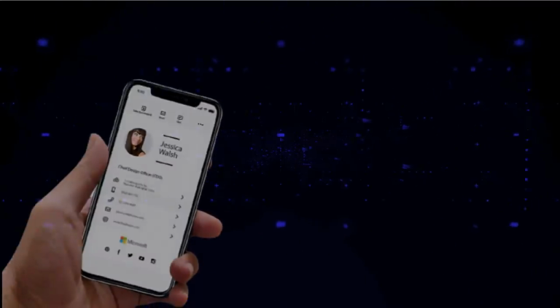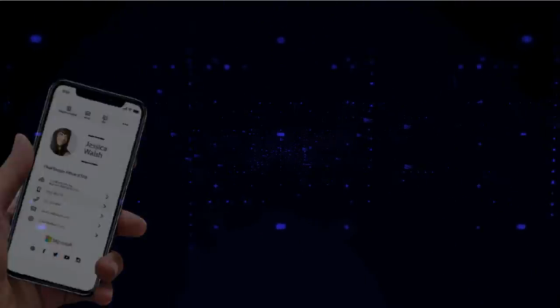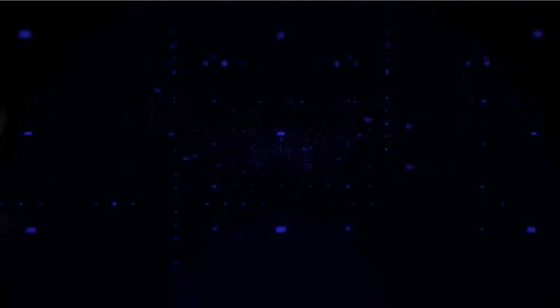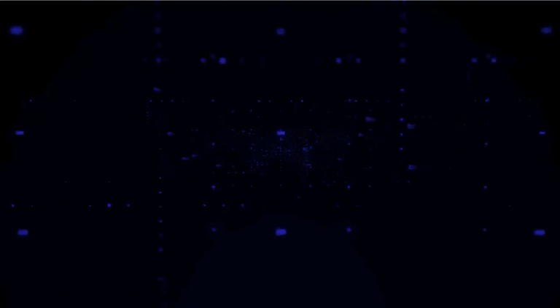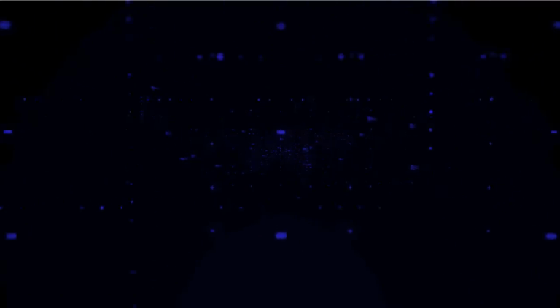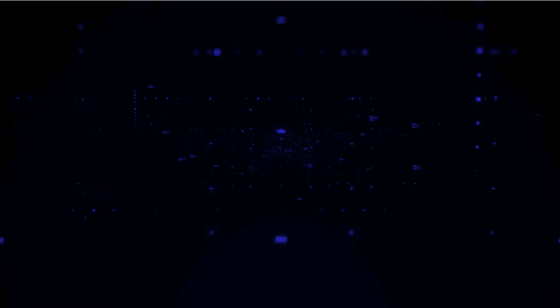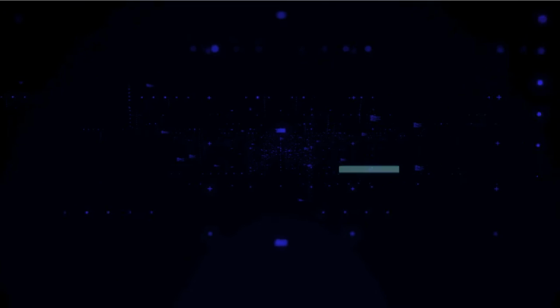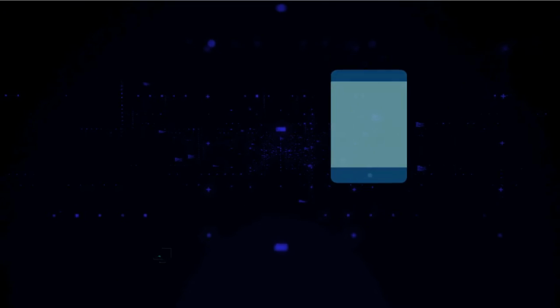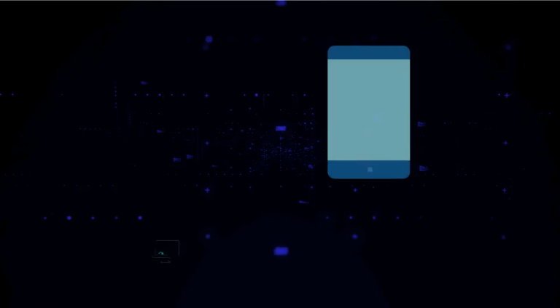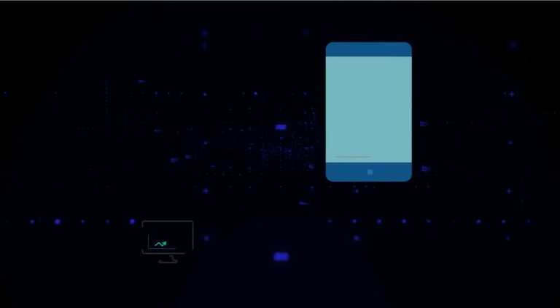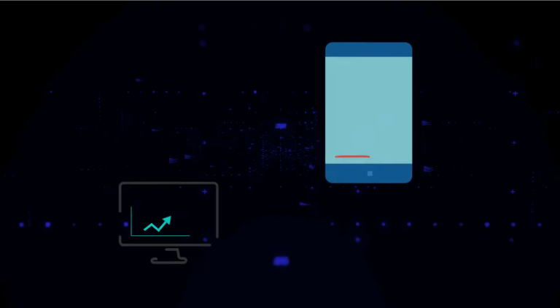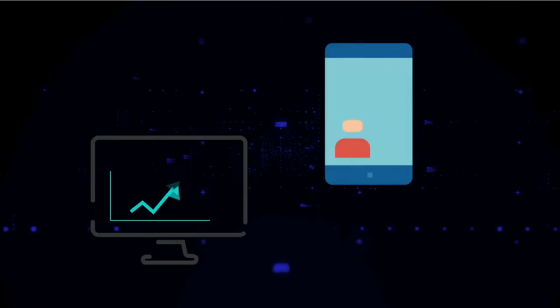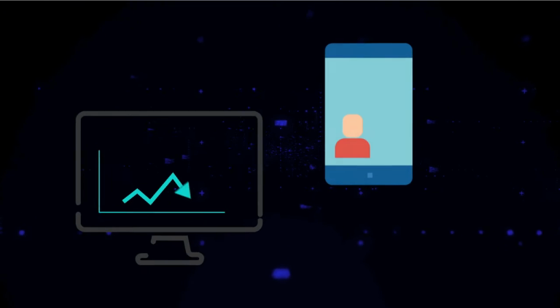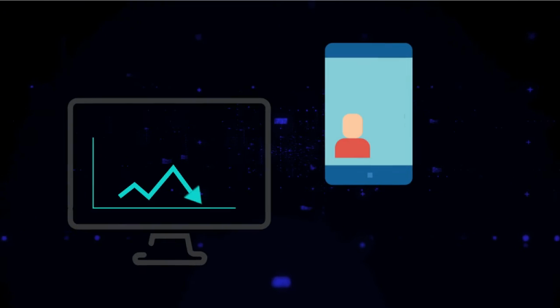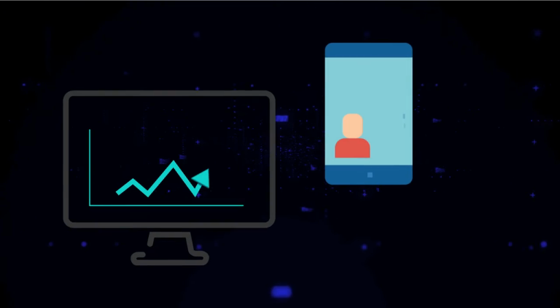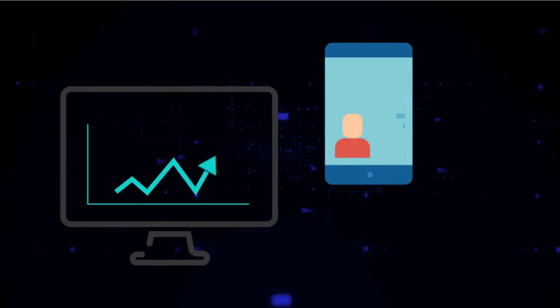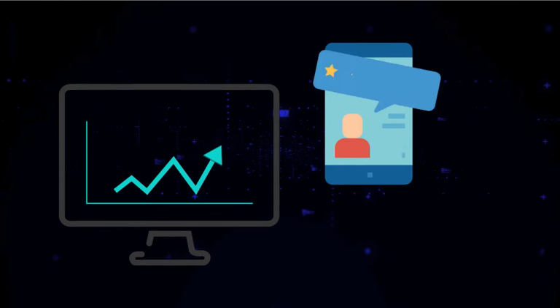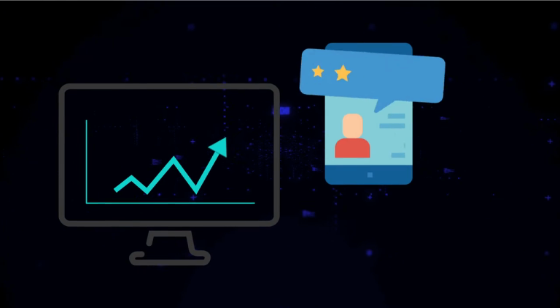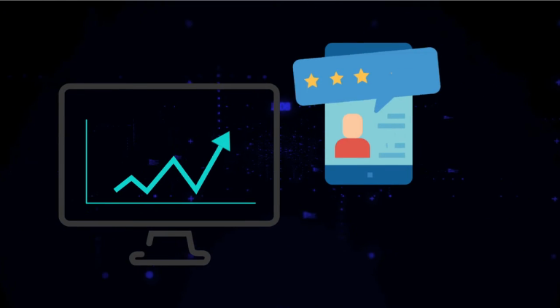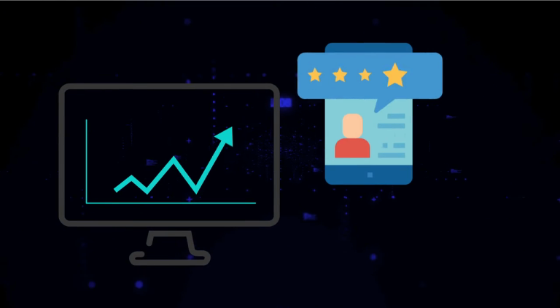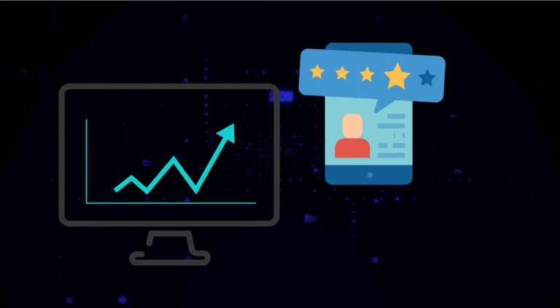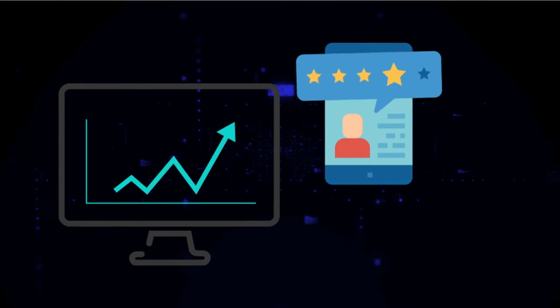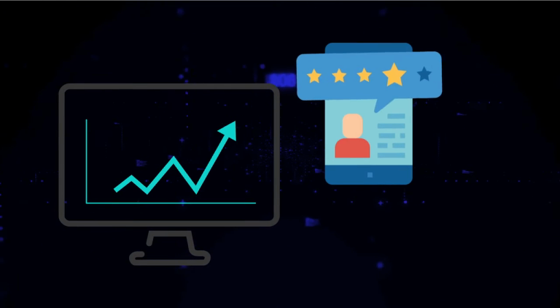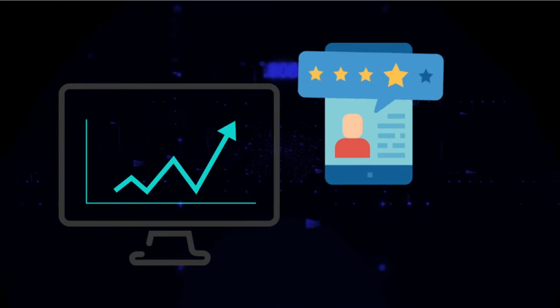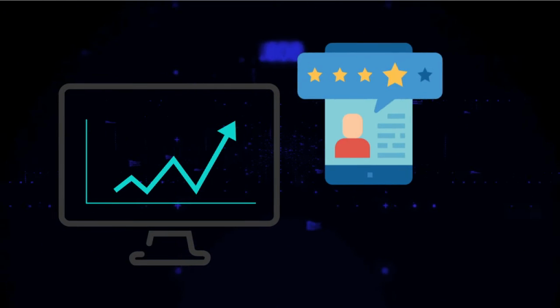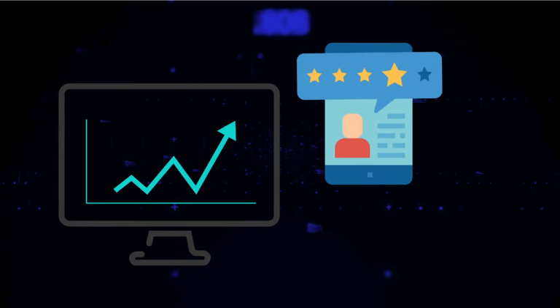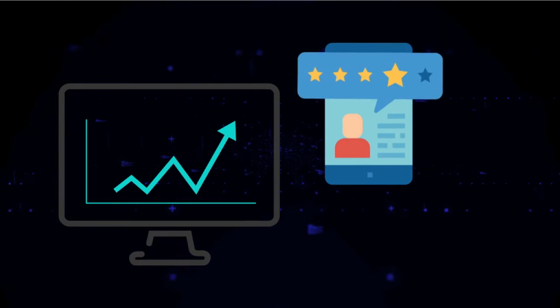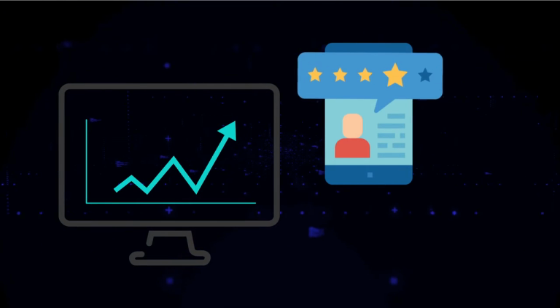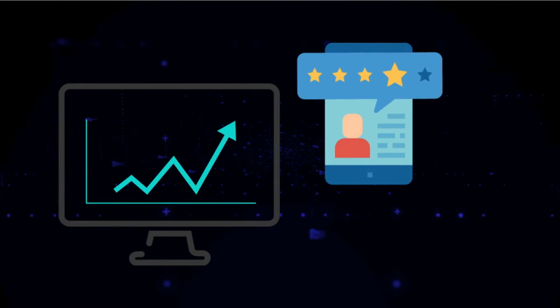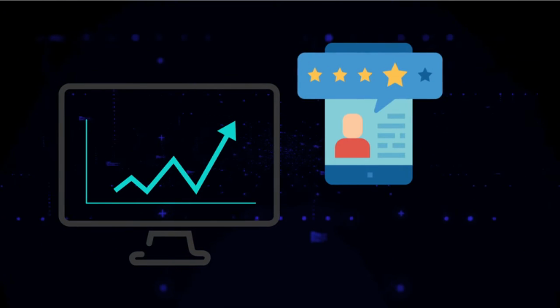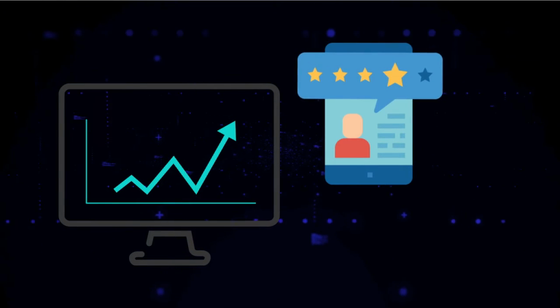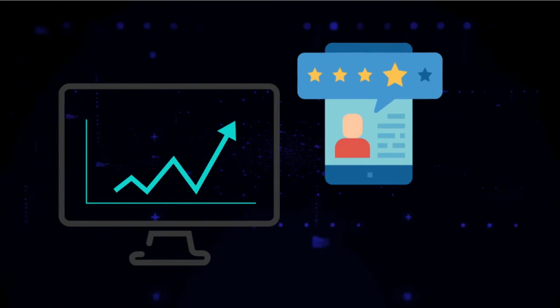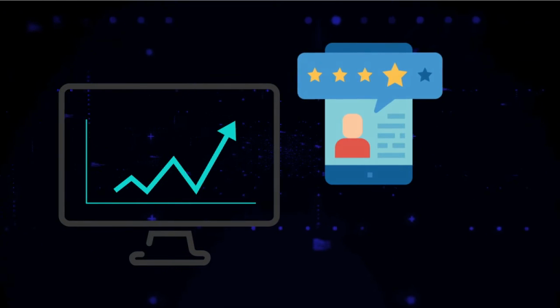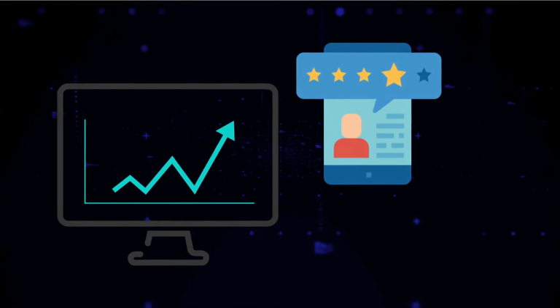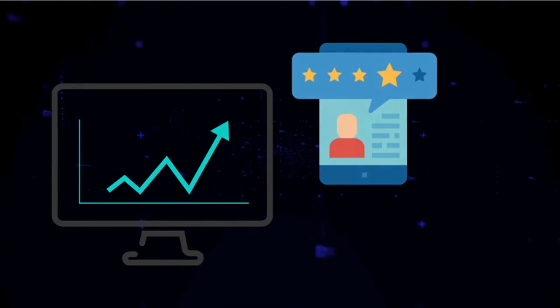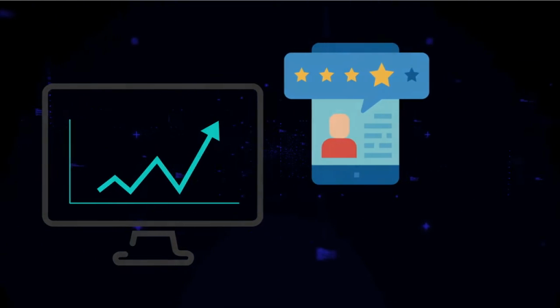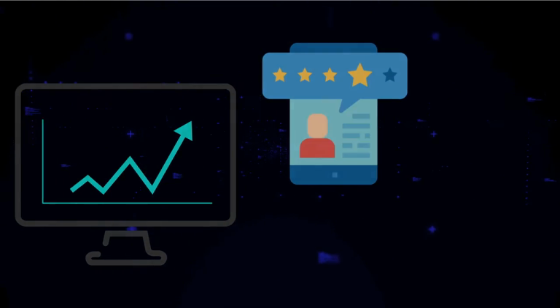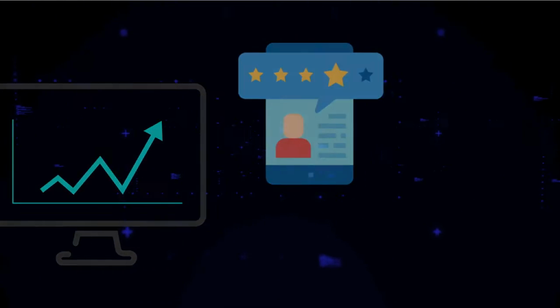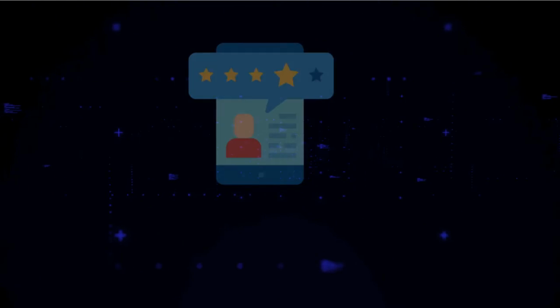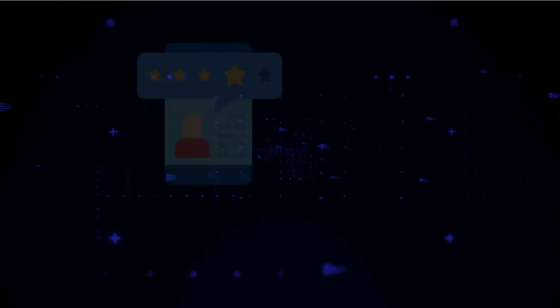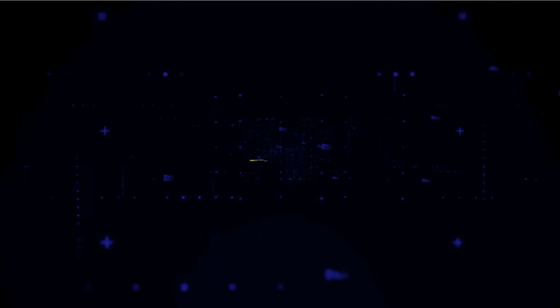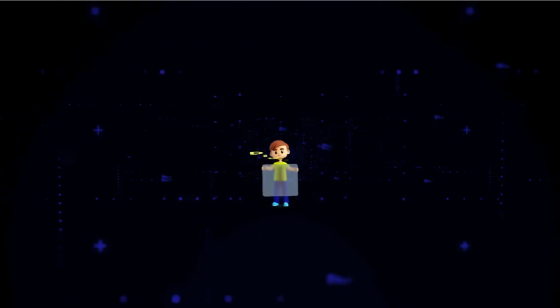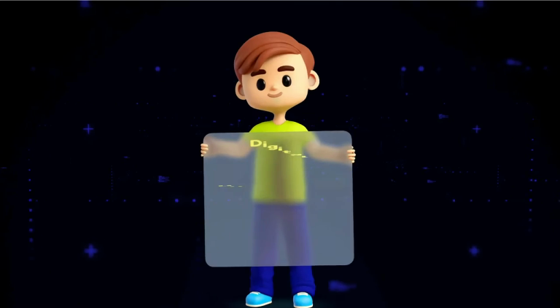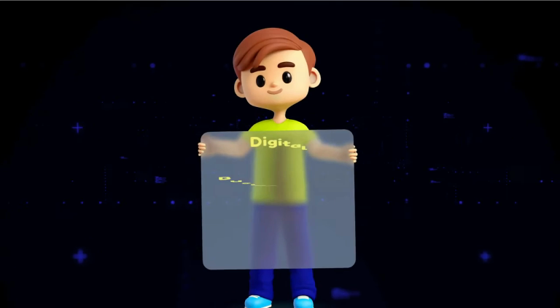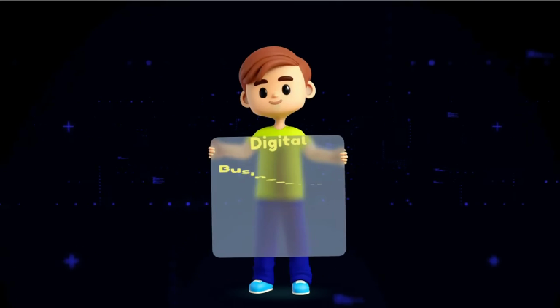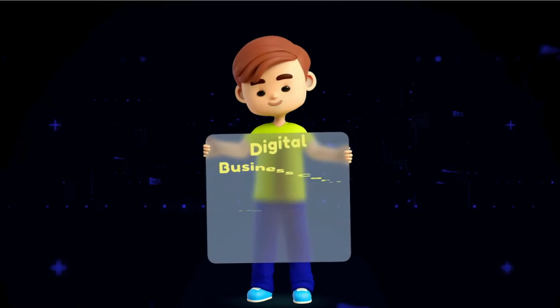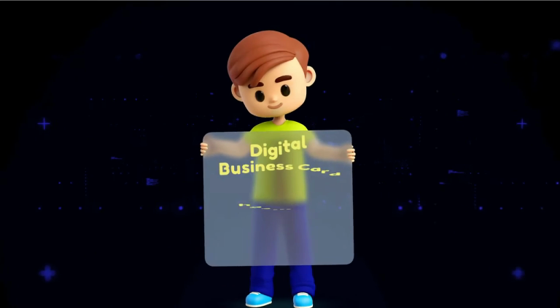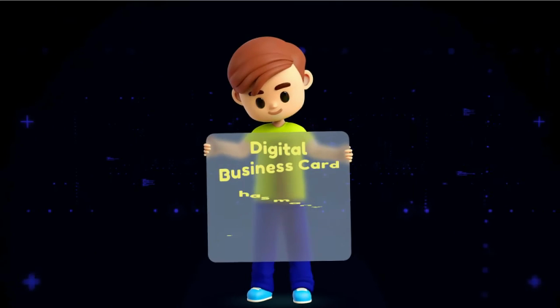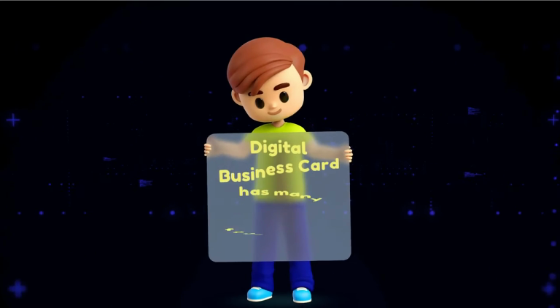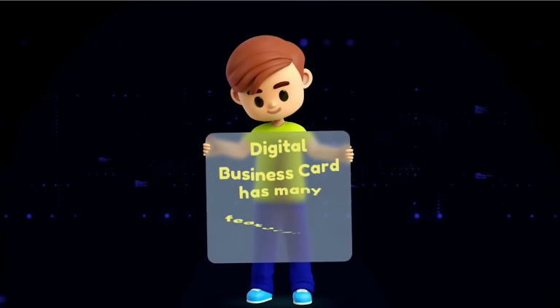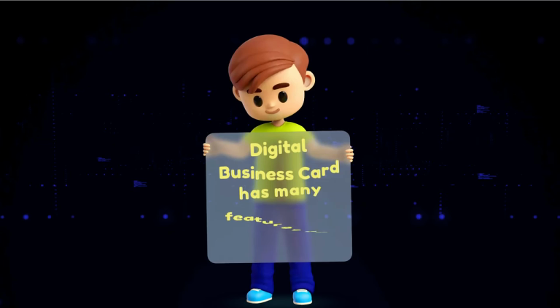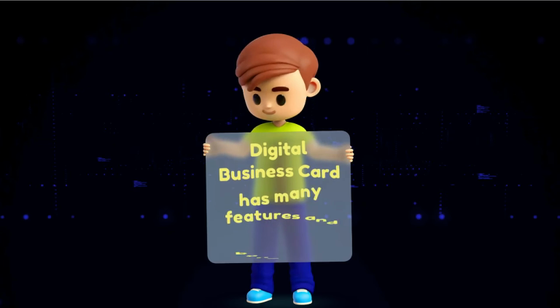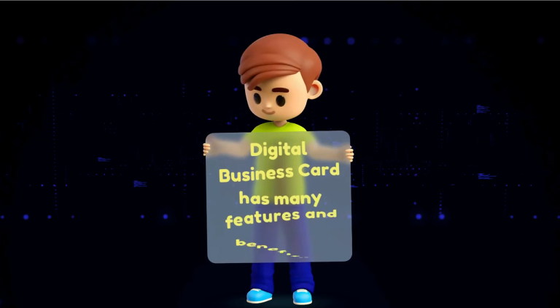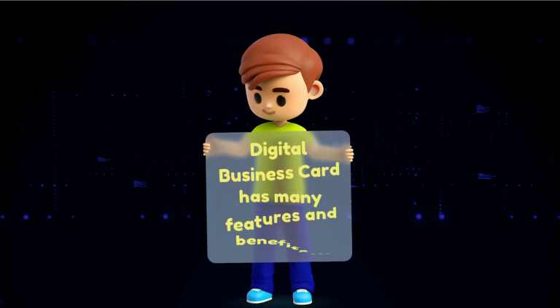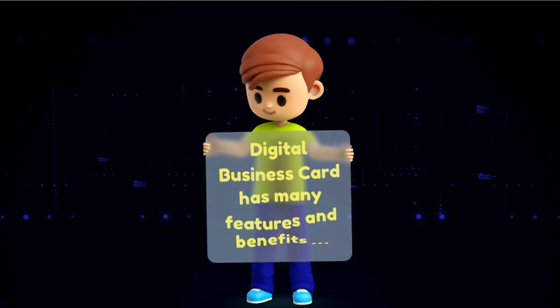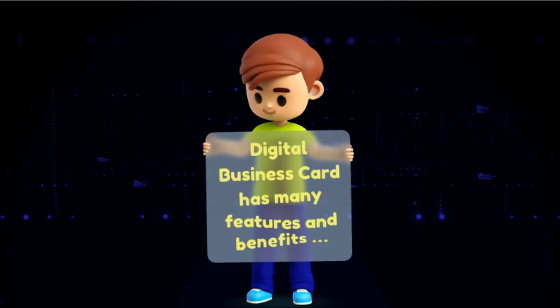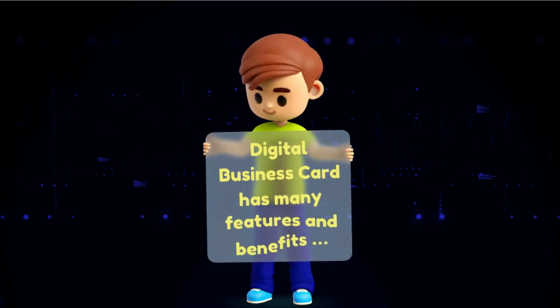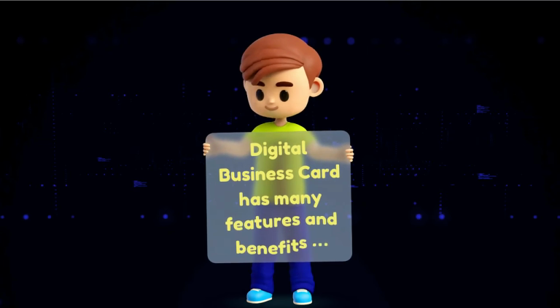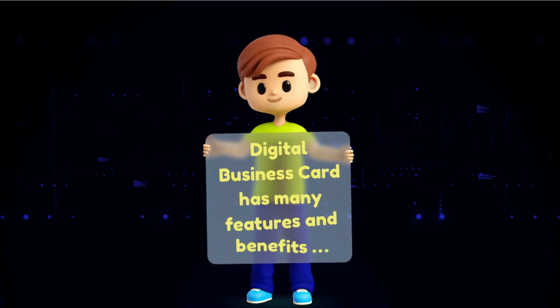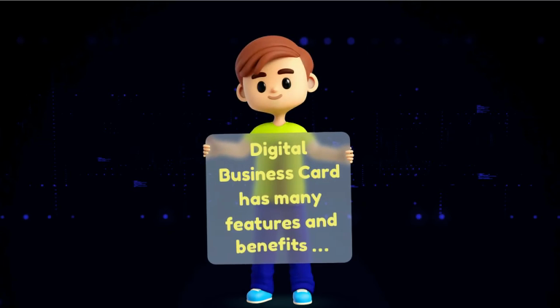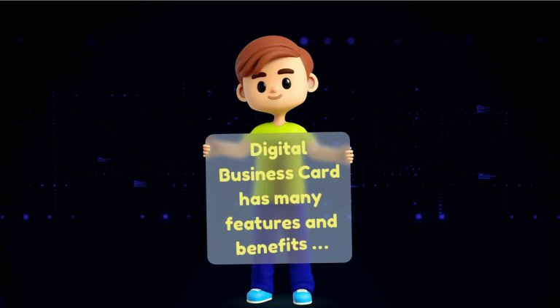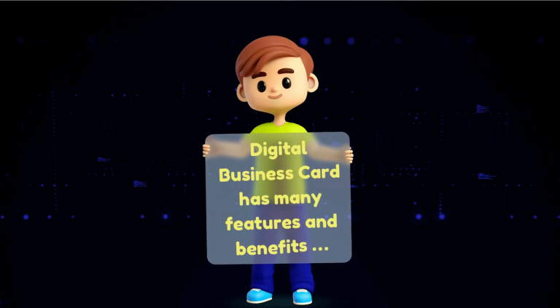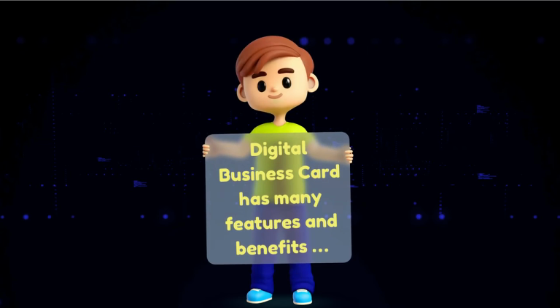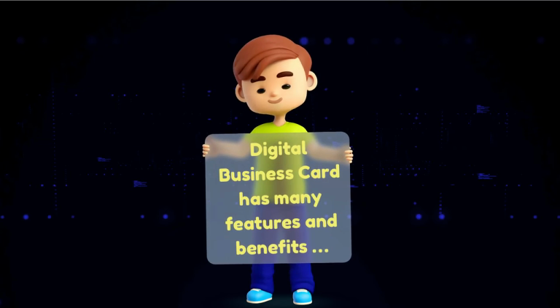Increase your presence by sharing Digital Business Card. Digital Business Card has many features and benefits.